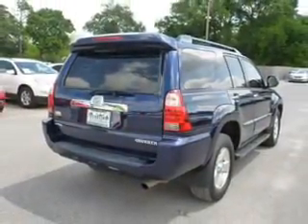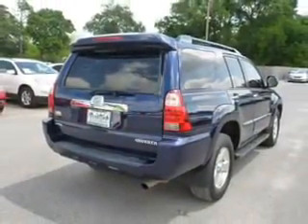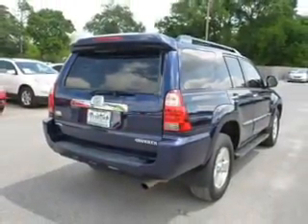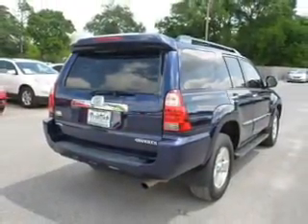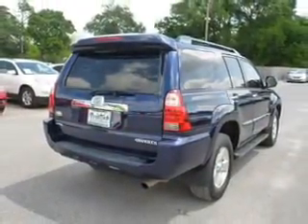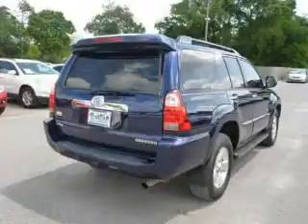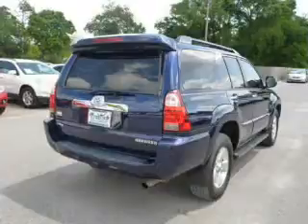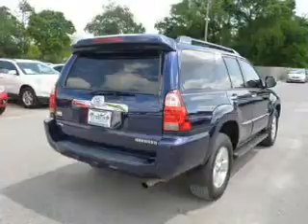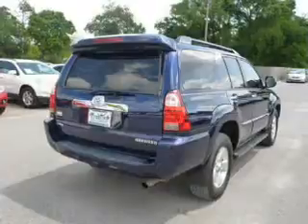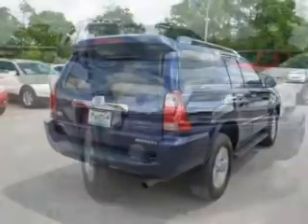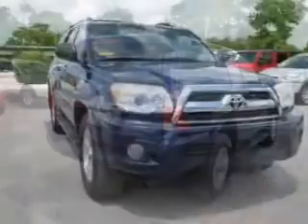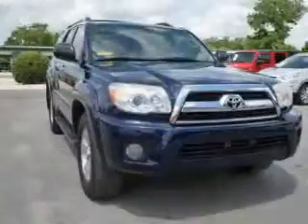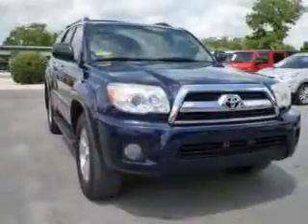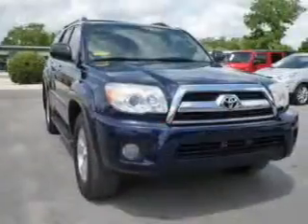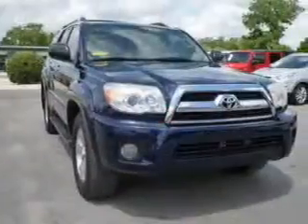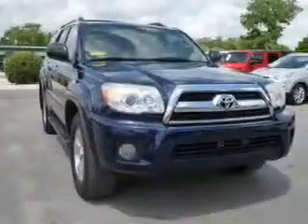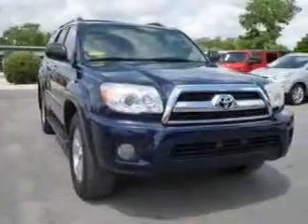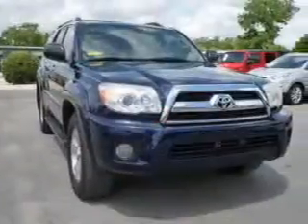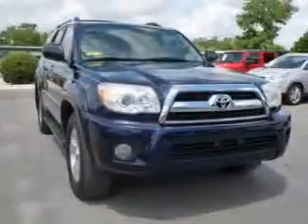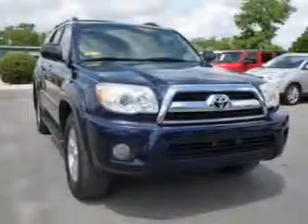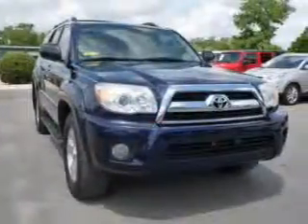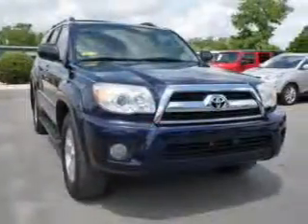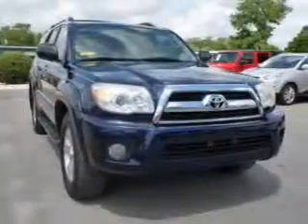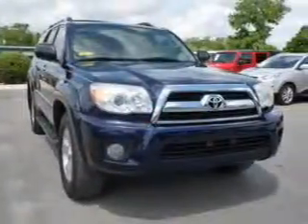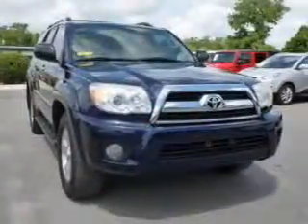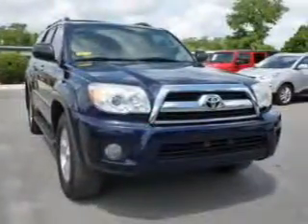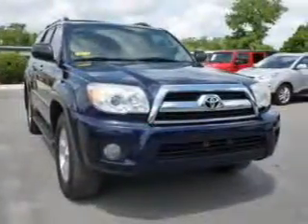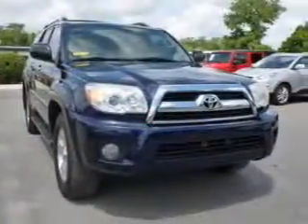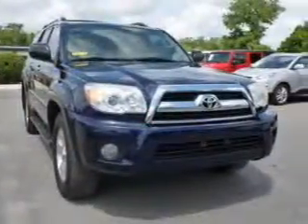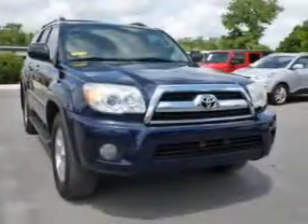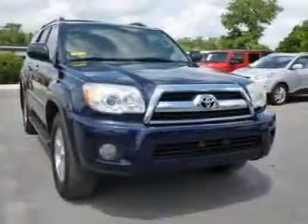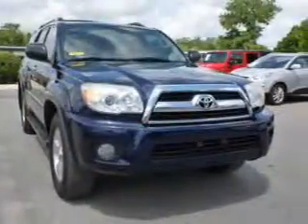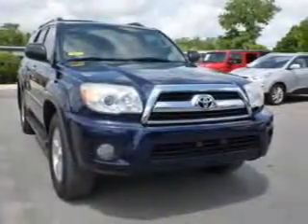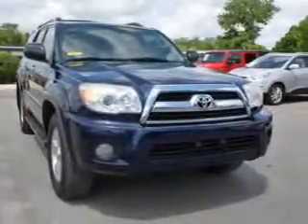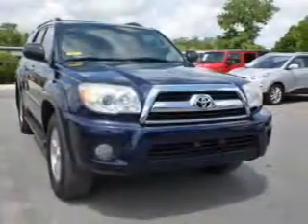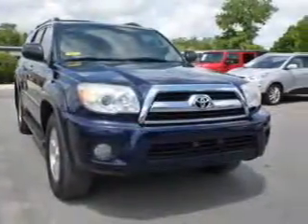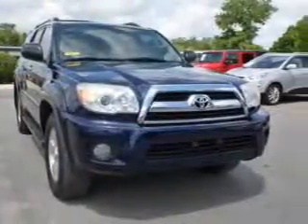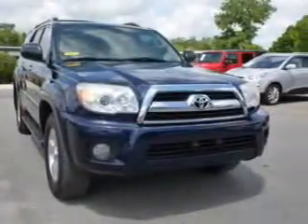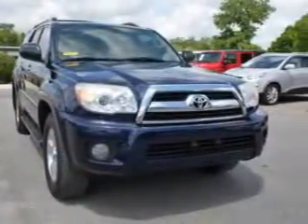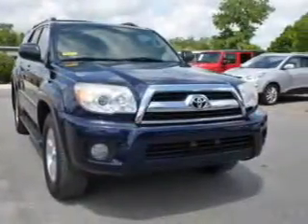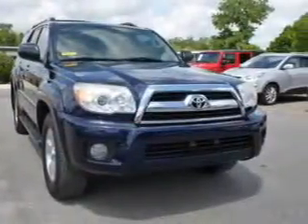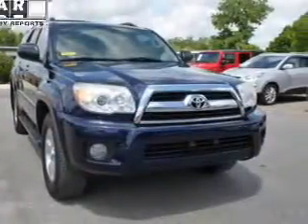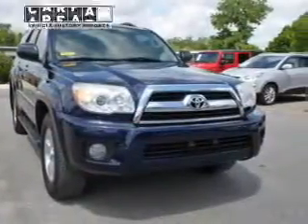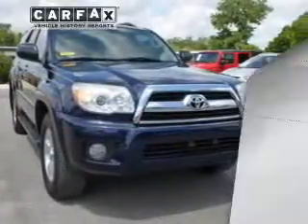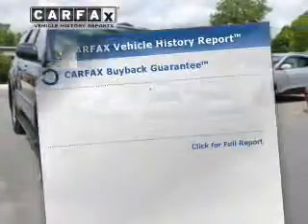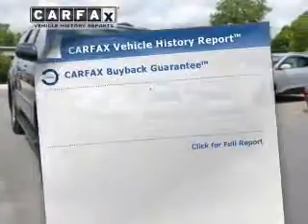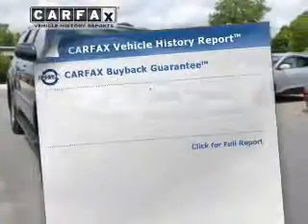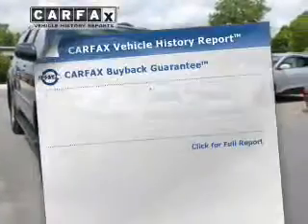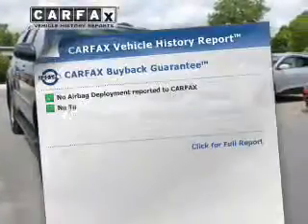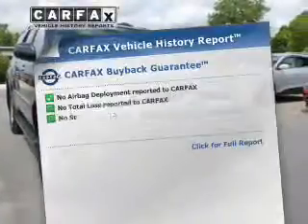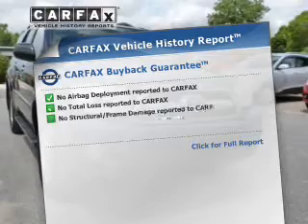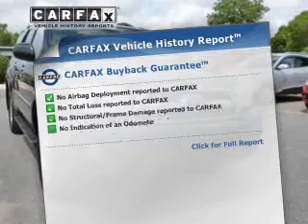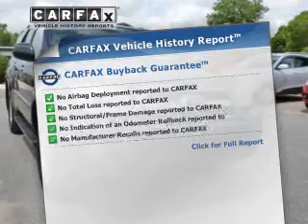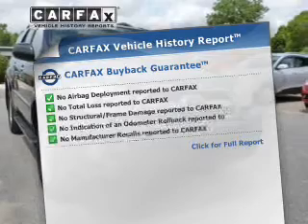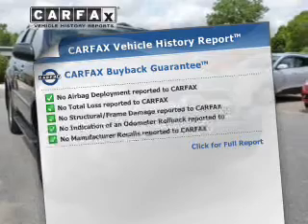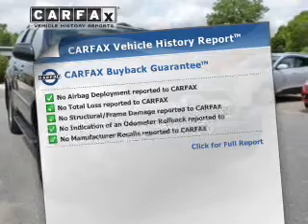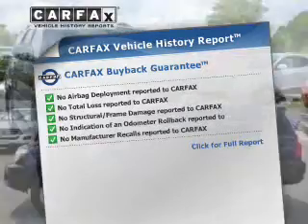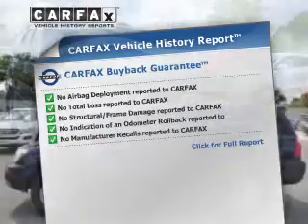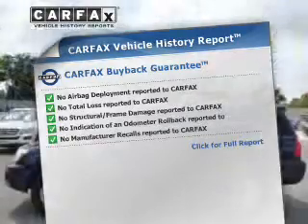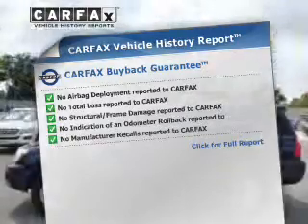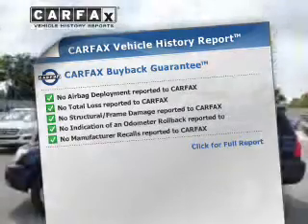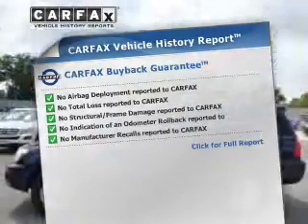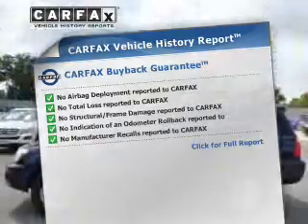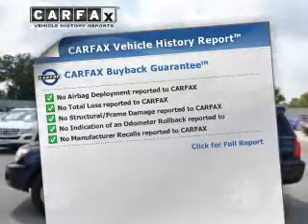The anti-lock braking system will keep you safe on the road. Let the outside in with a power sunroof. Carfax has offered to provide you with peace of mind.